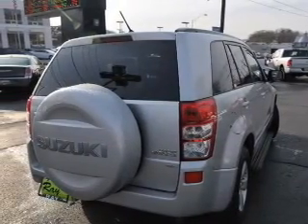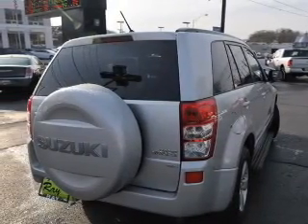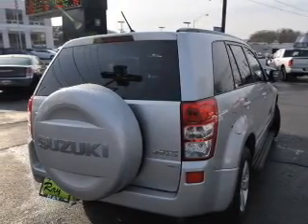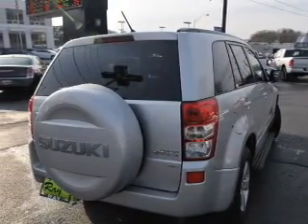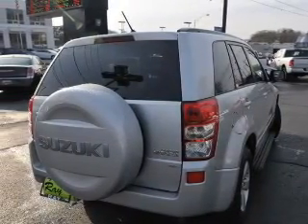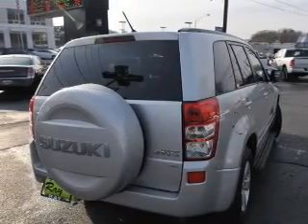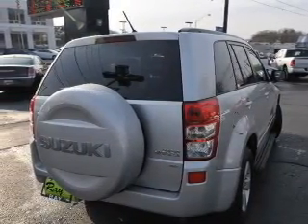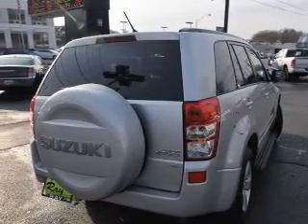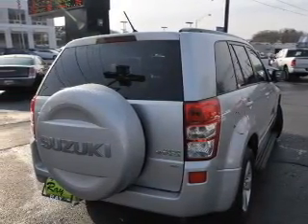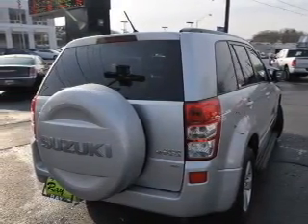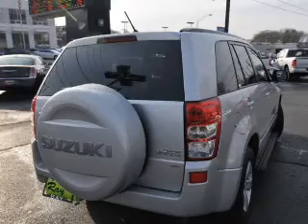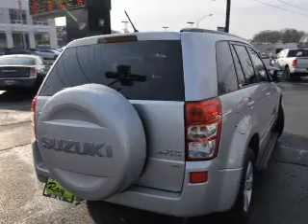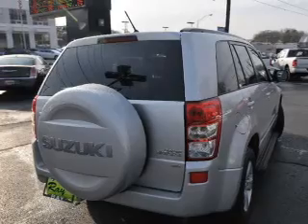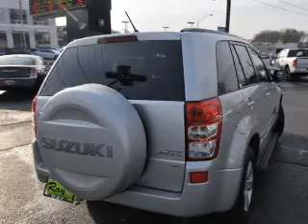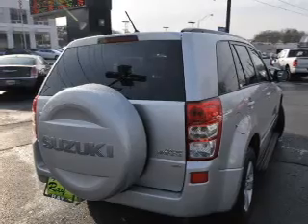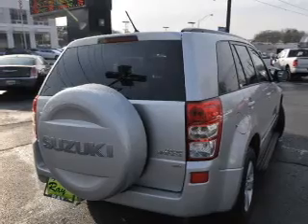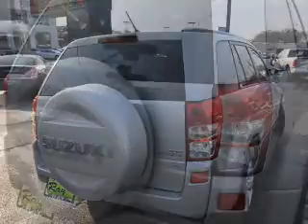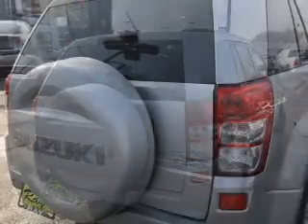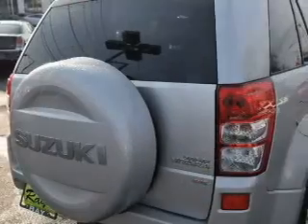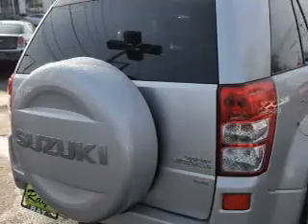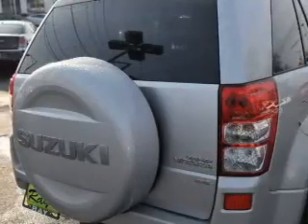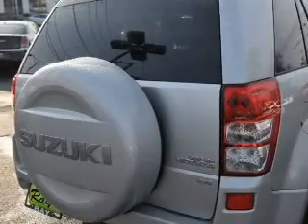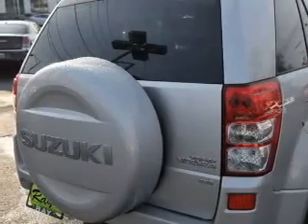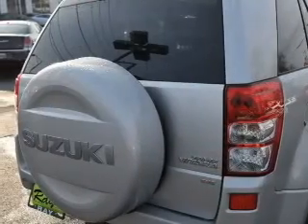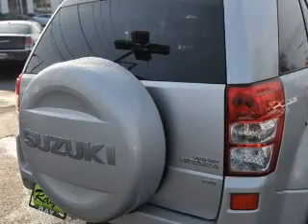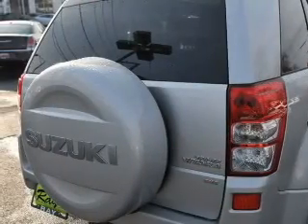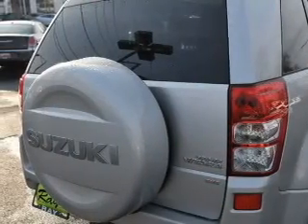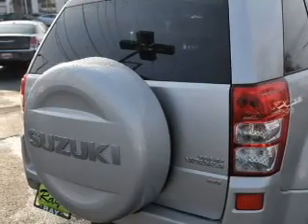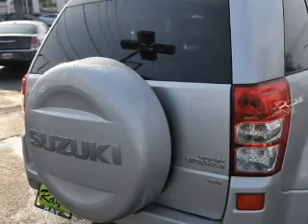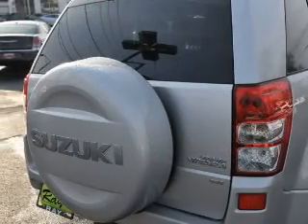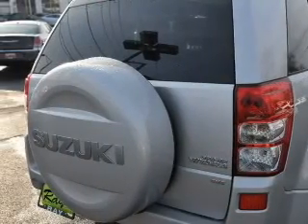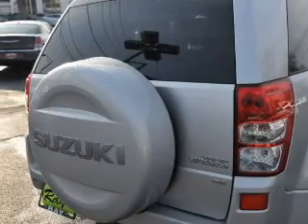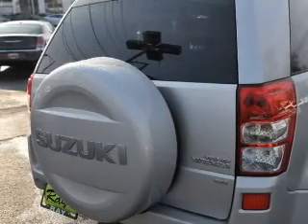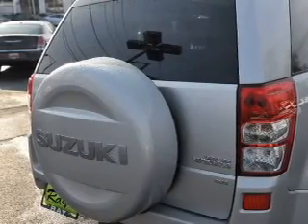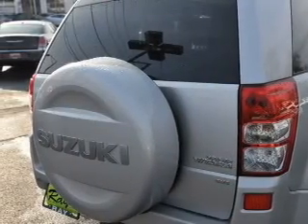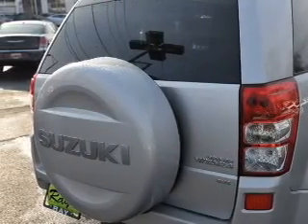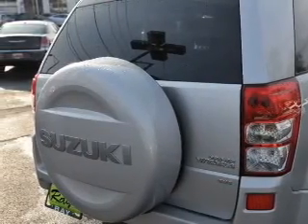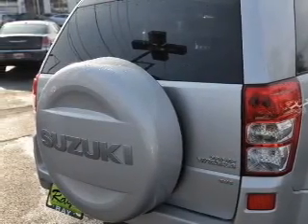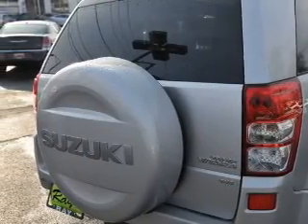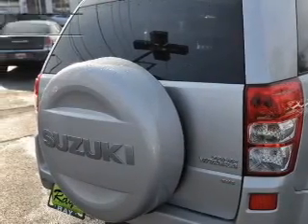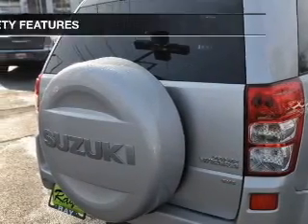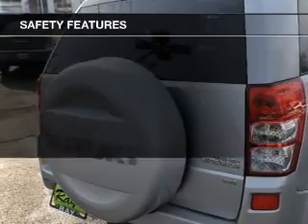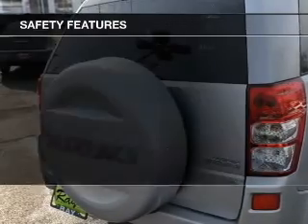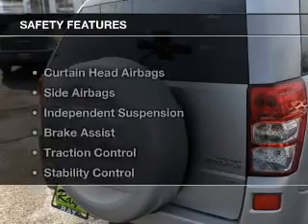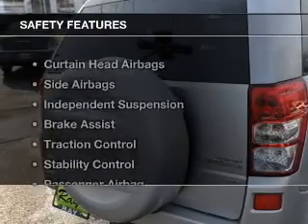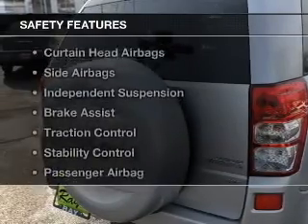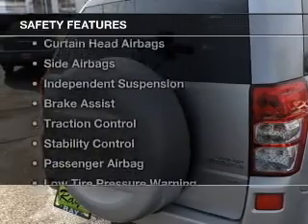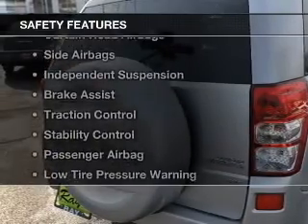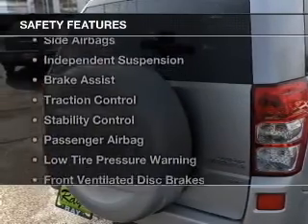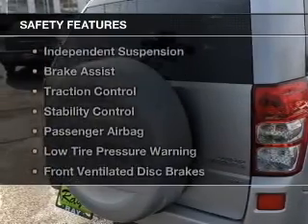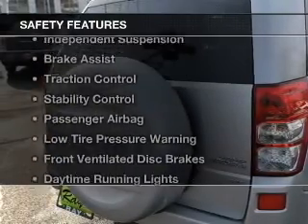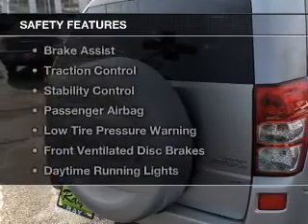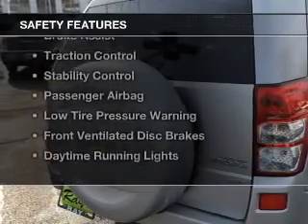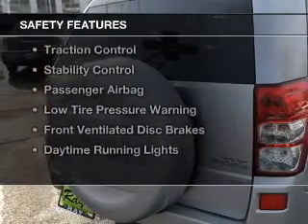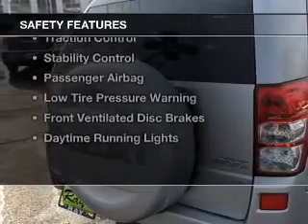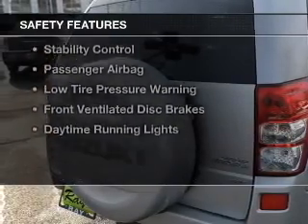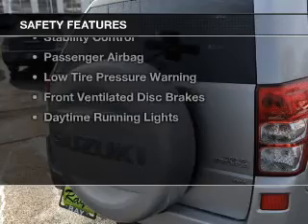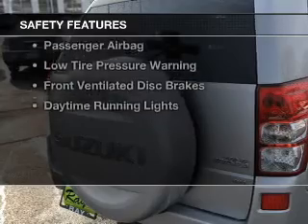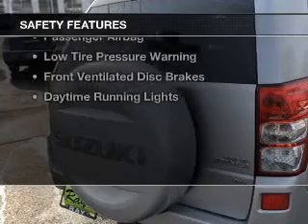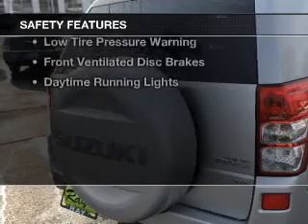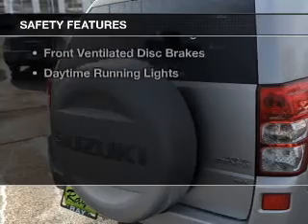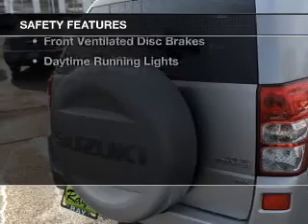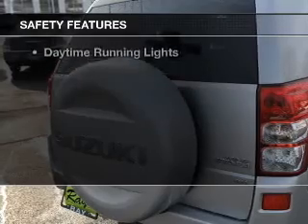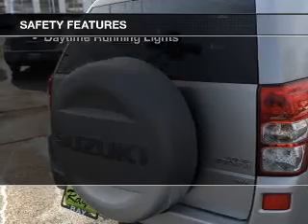Additional features include cruise control, keyless entry, split rear seats, and a trip computer. Safety was made a priority with these features.